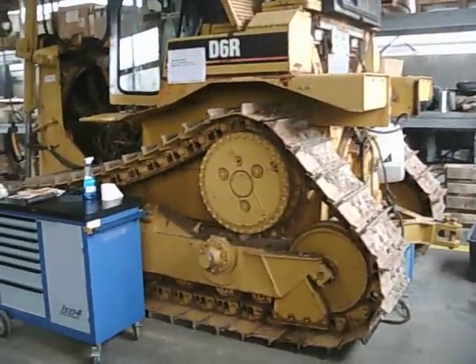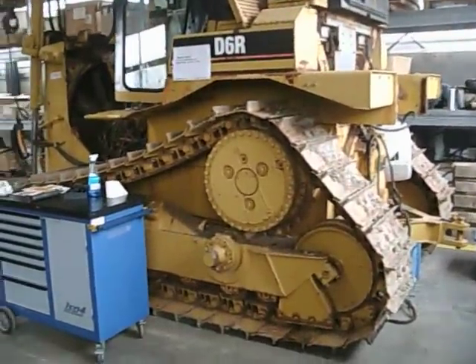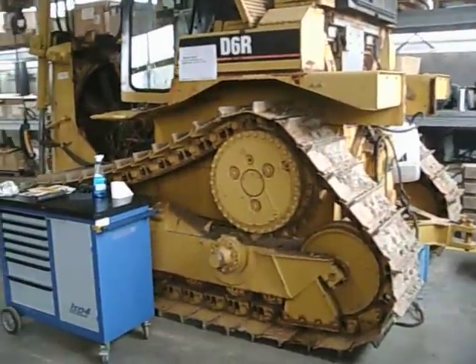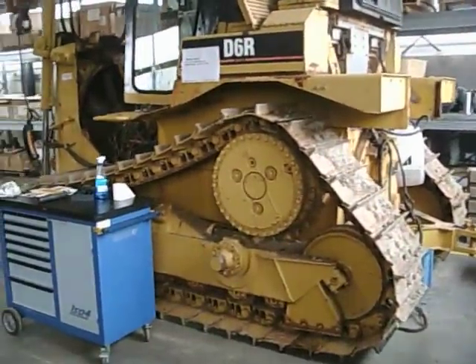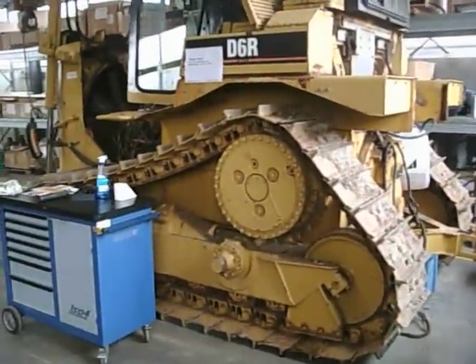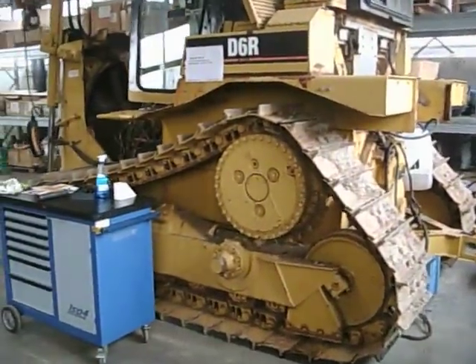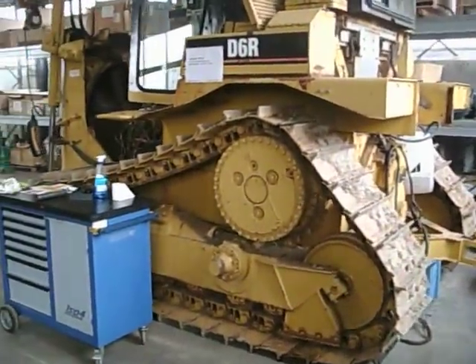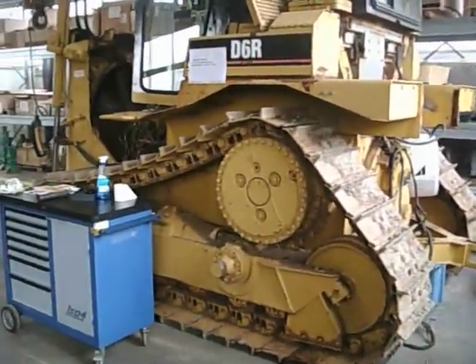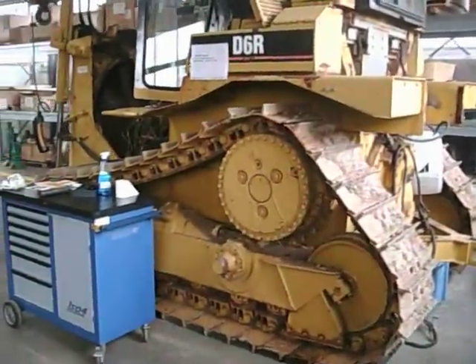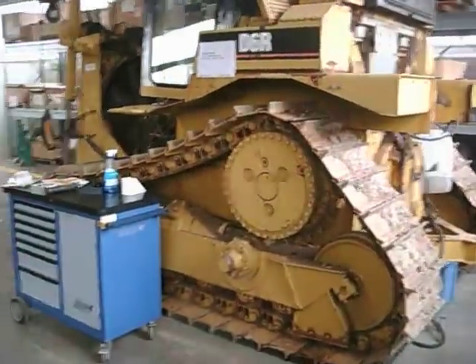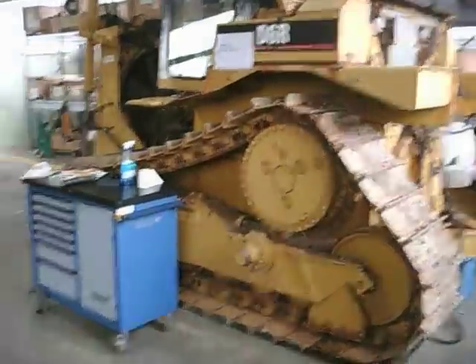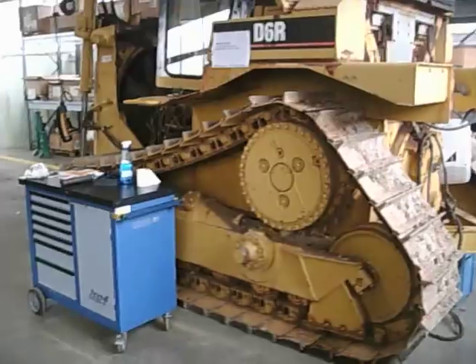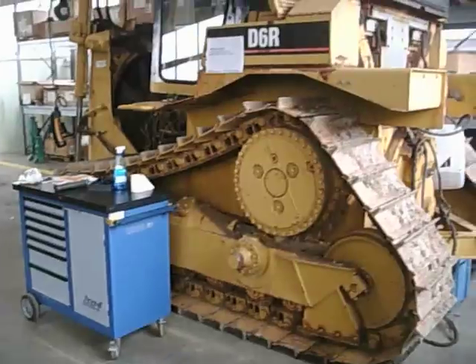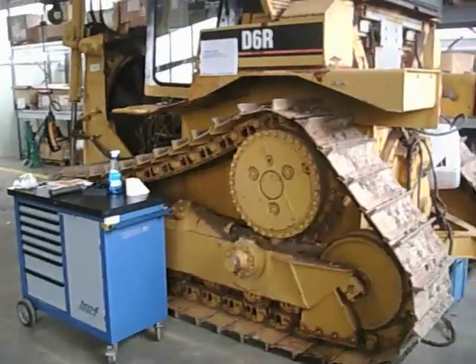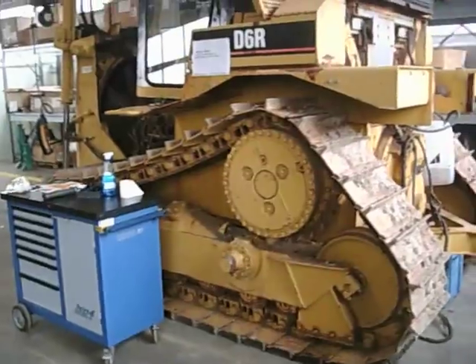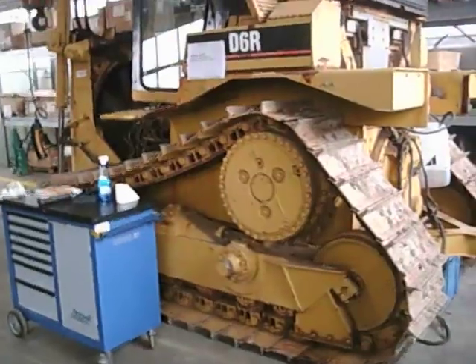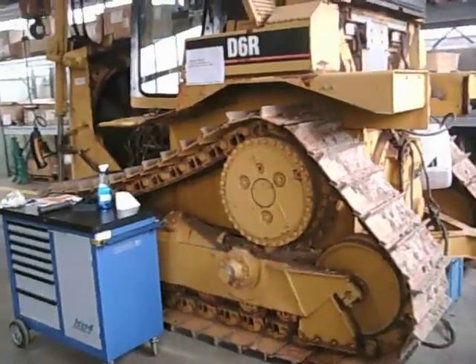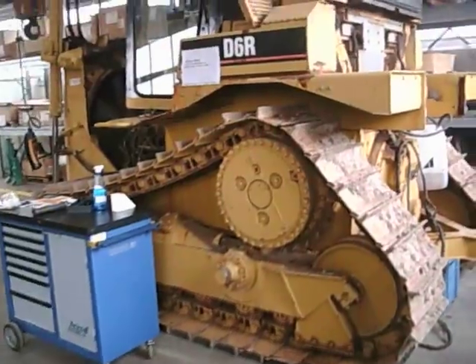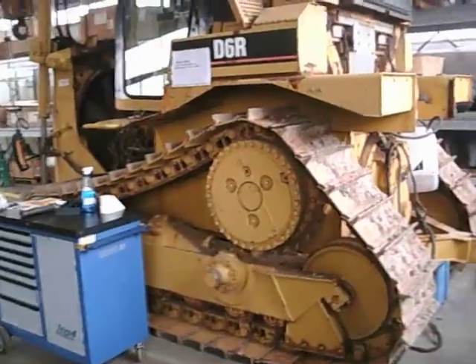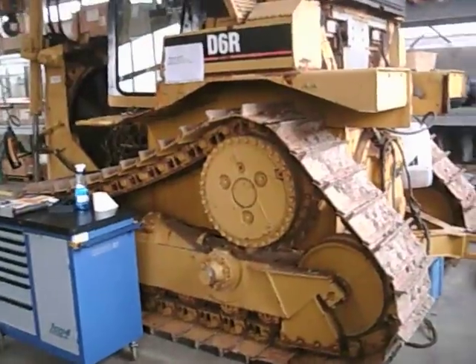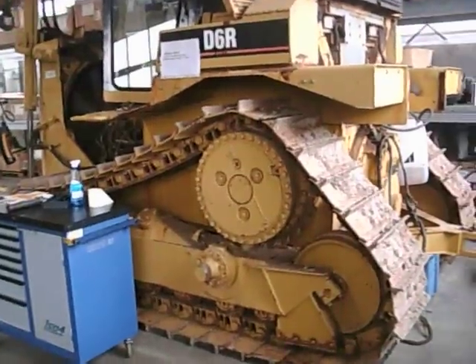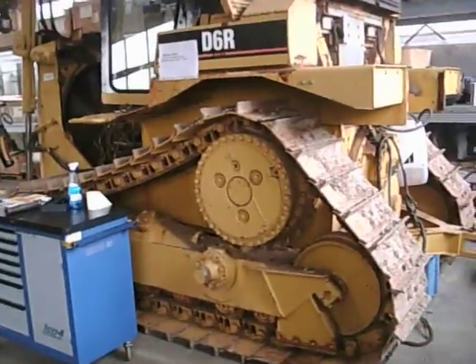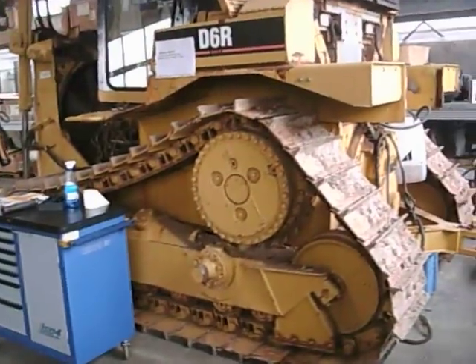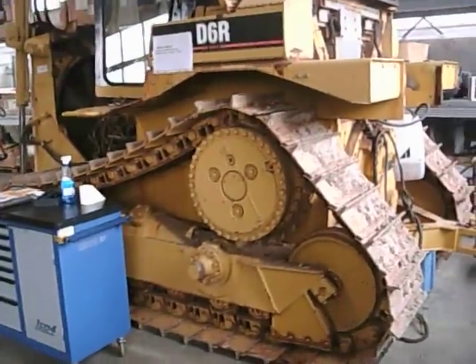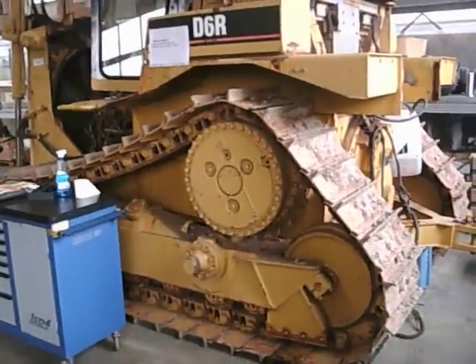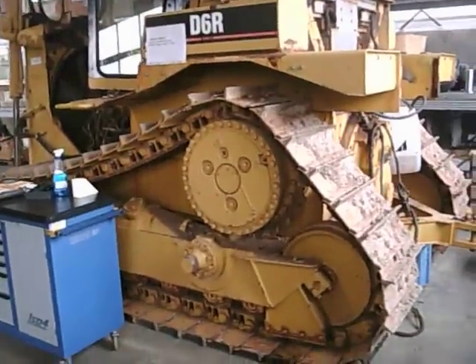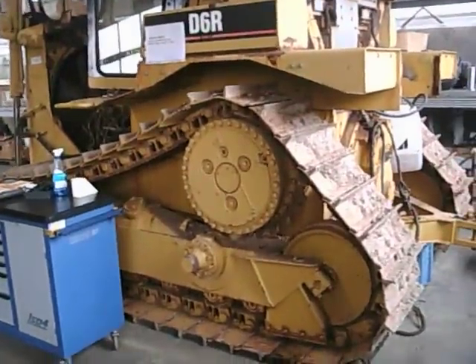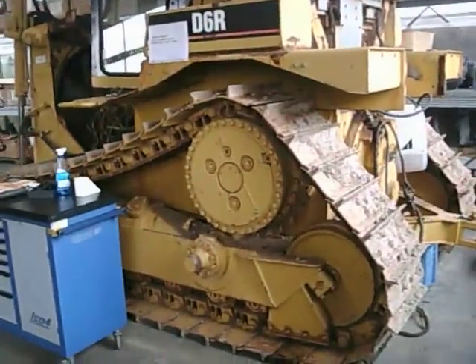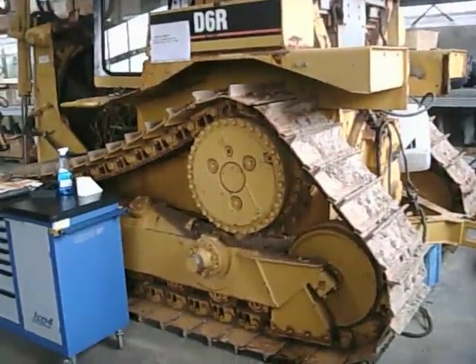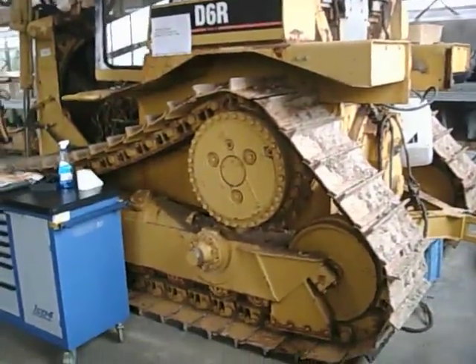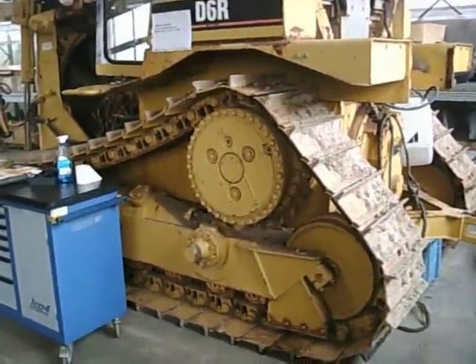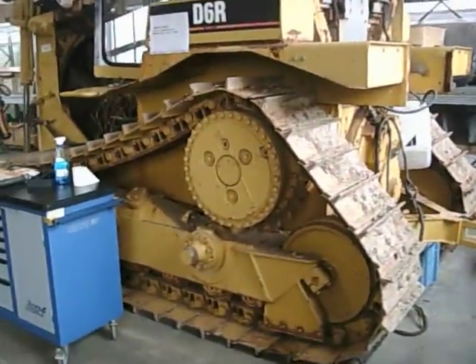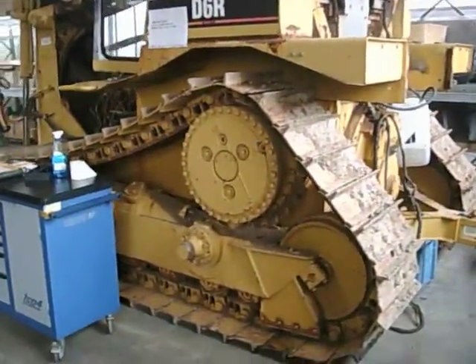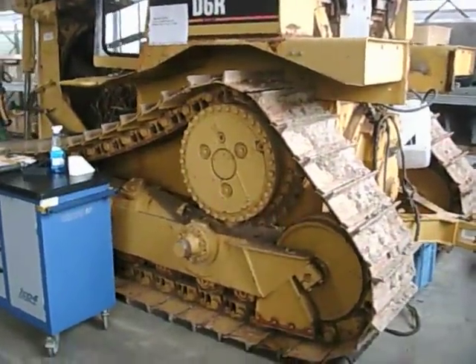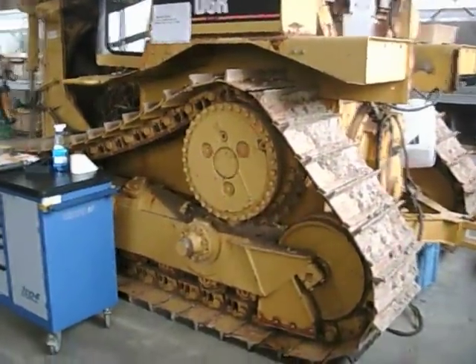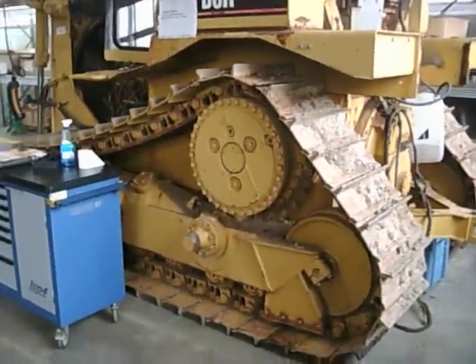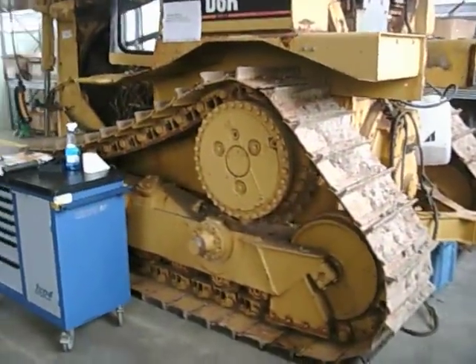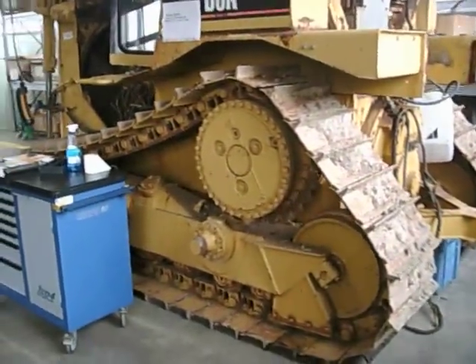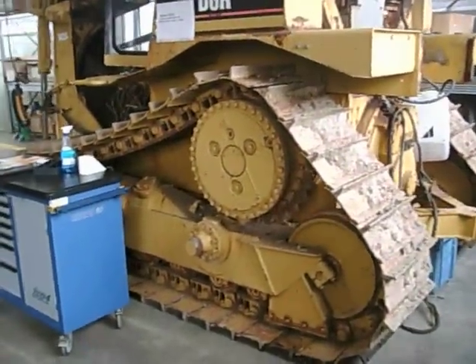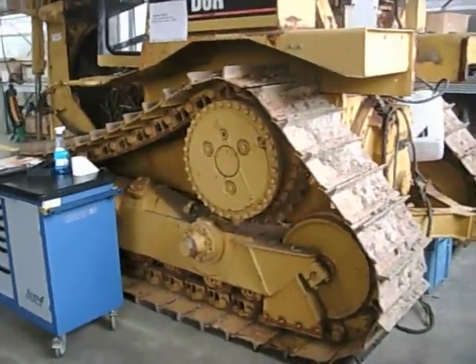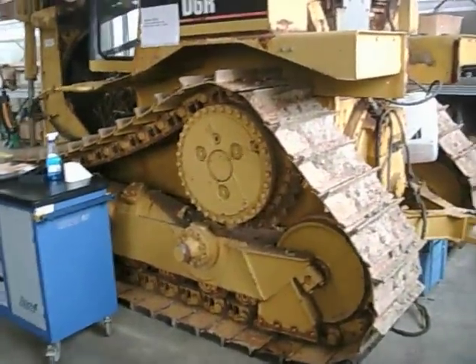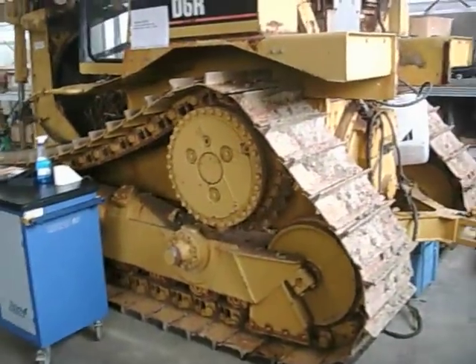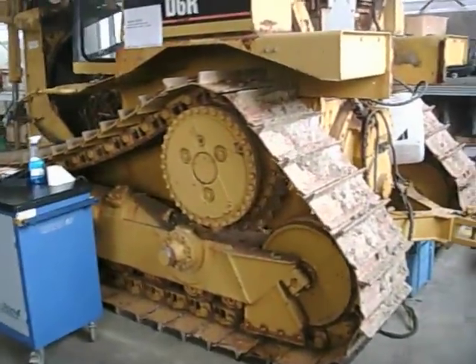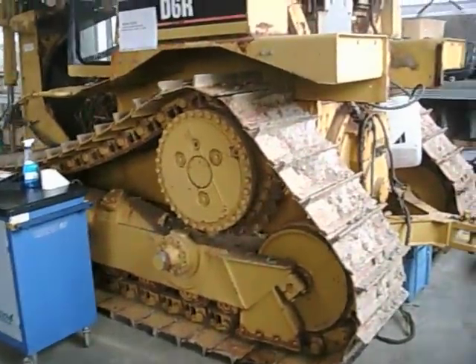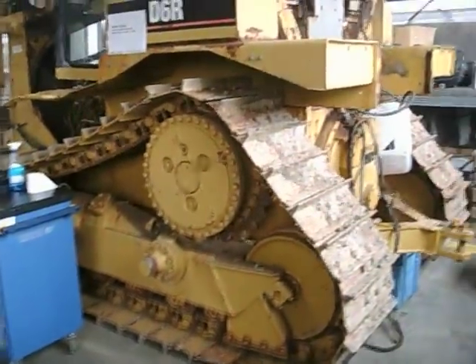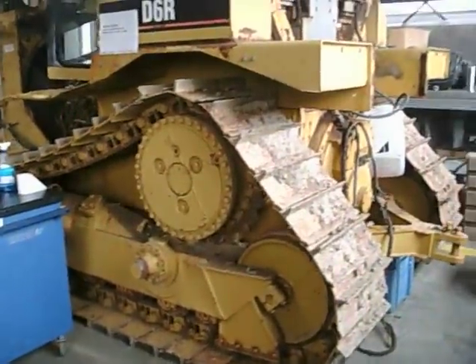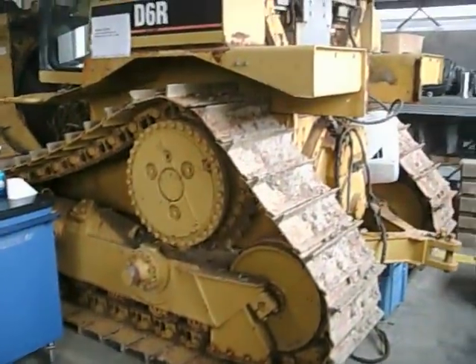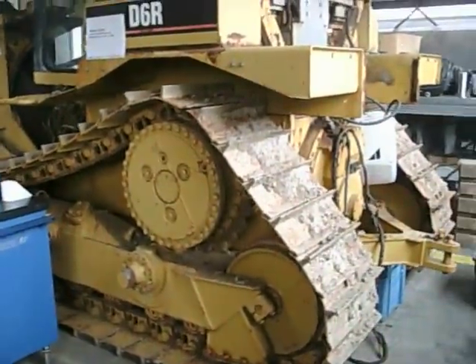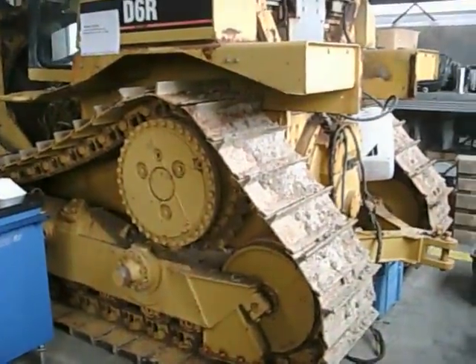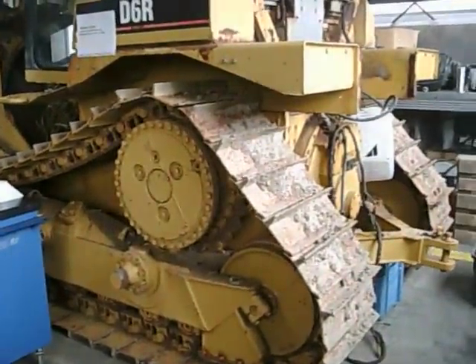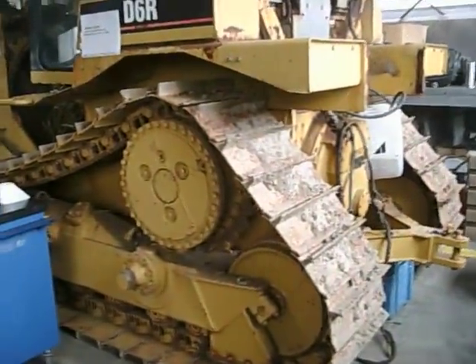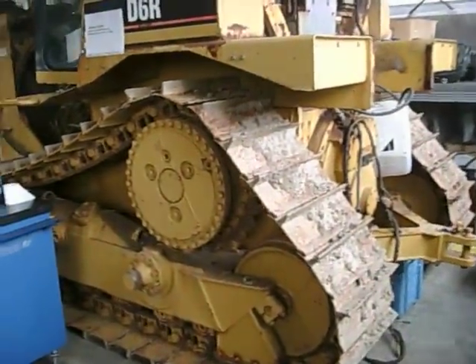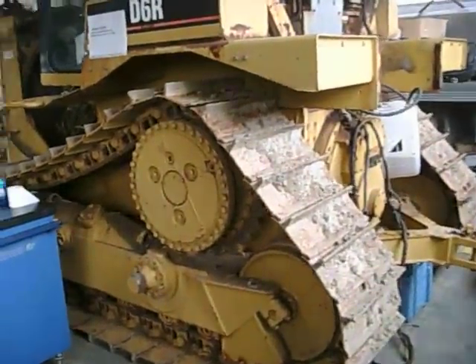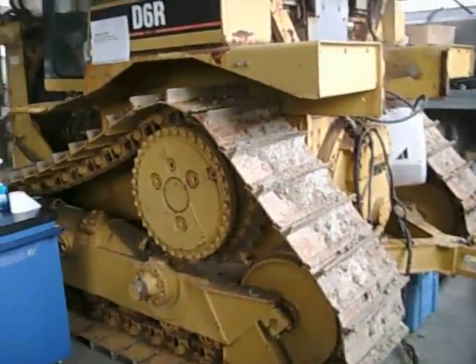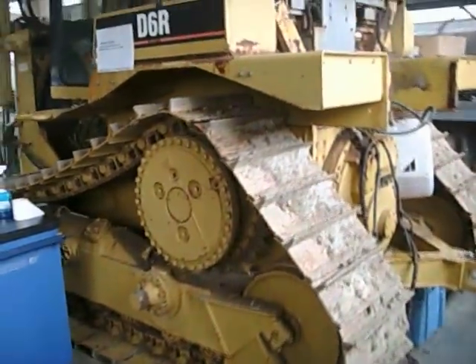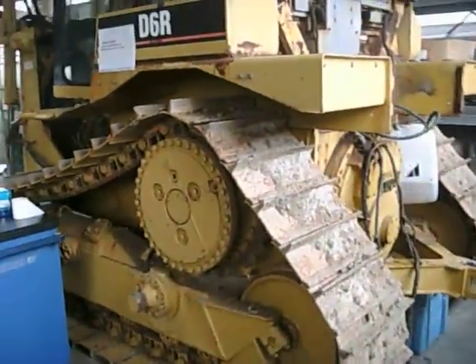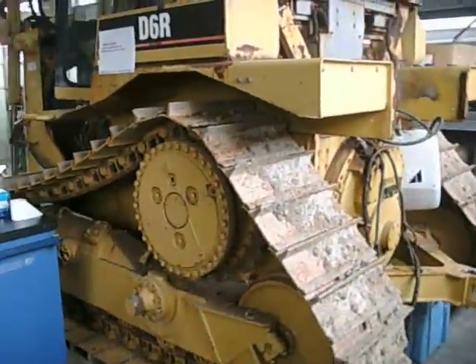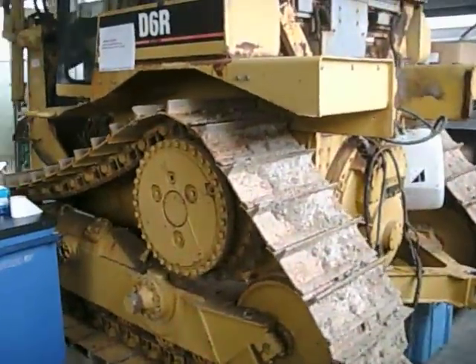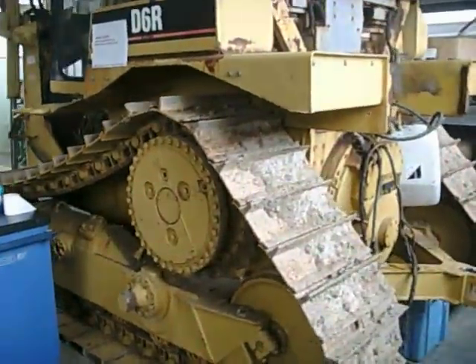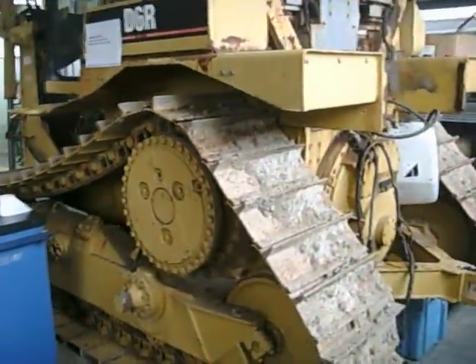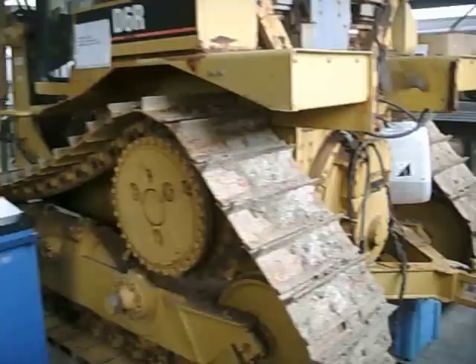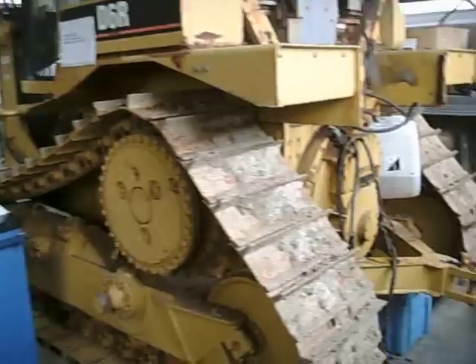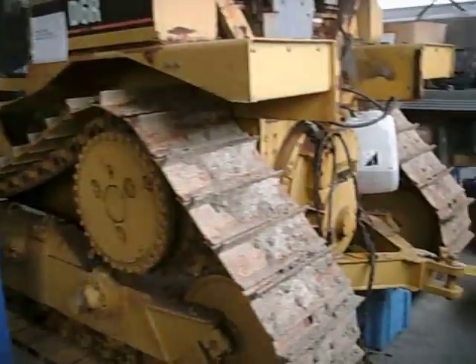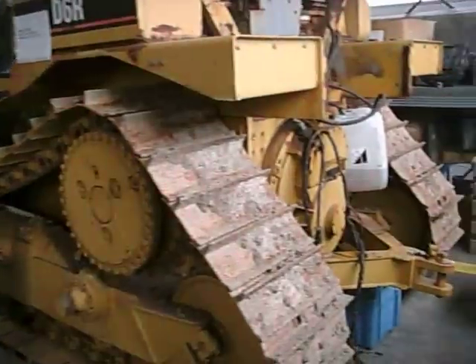After two weeks the first problems occurred. And this is how the machine looks after six months.